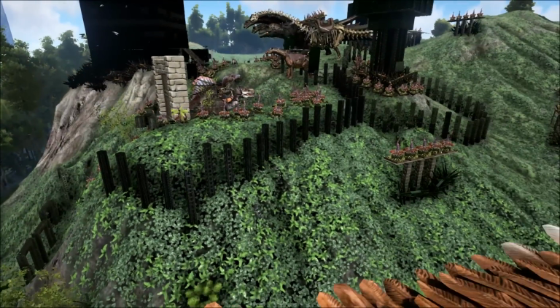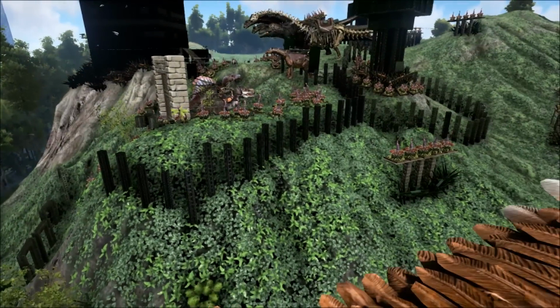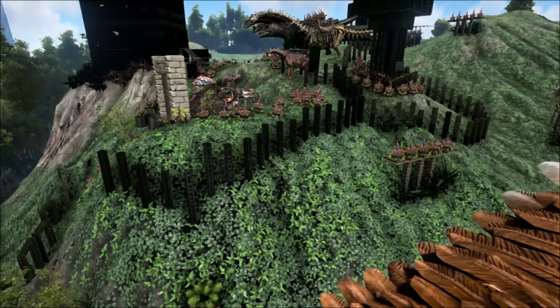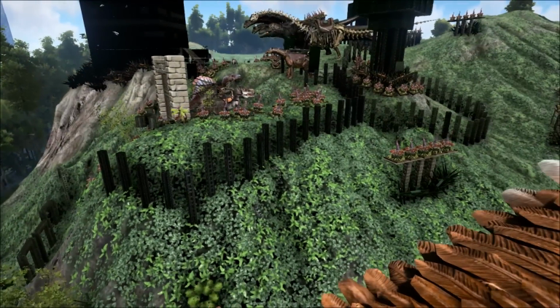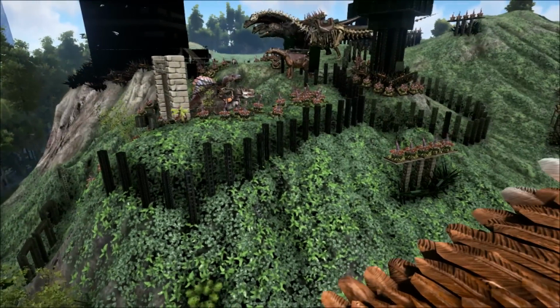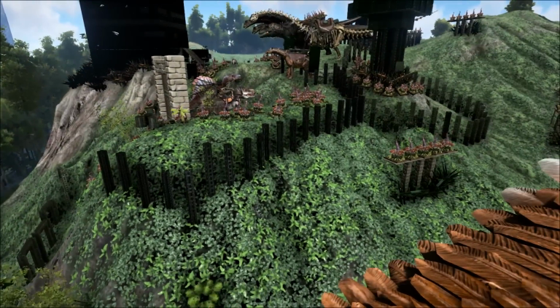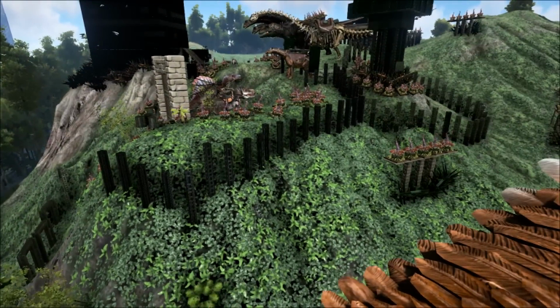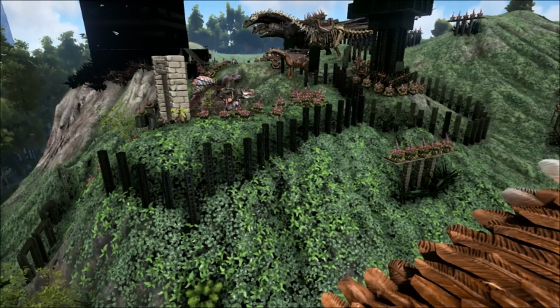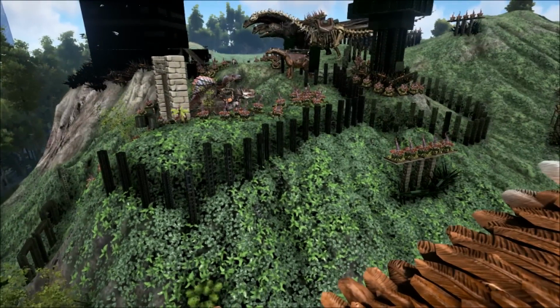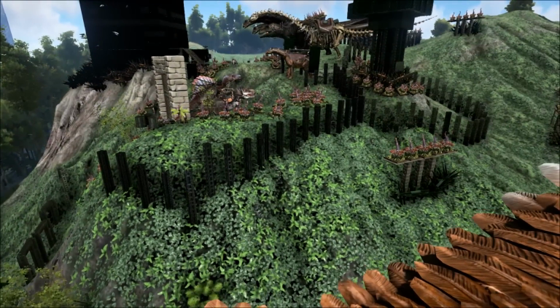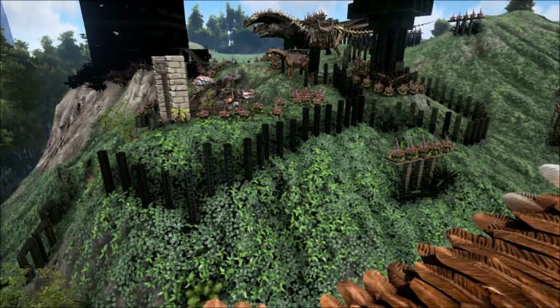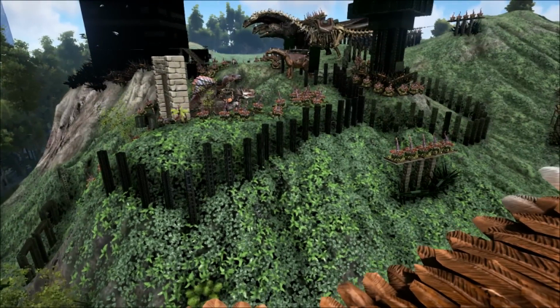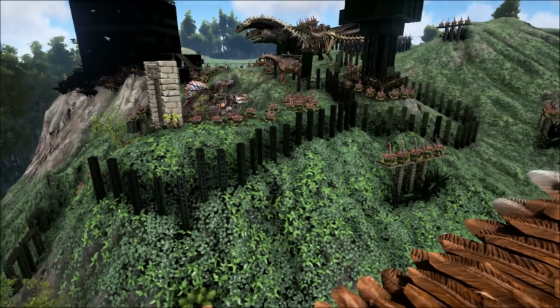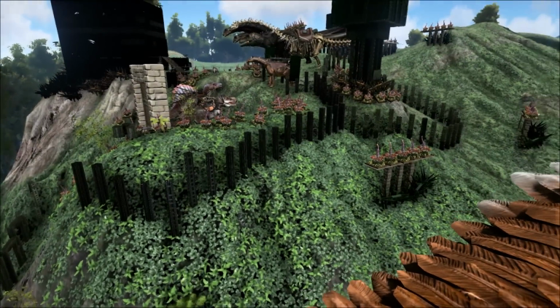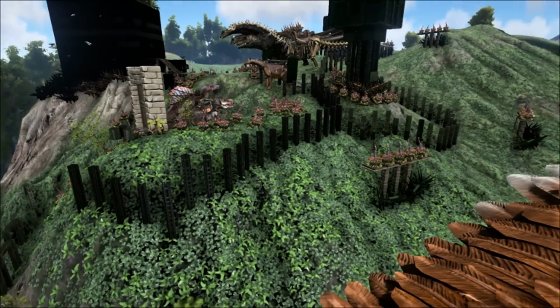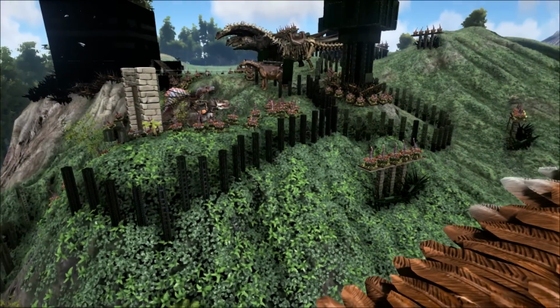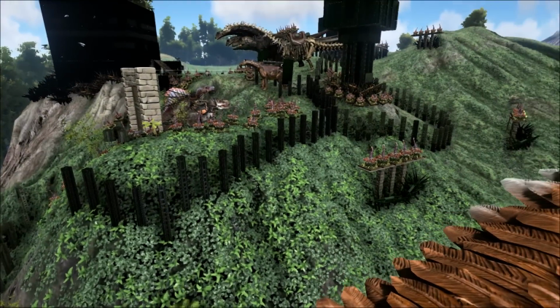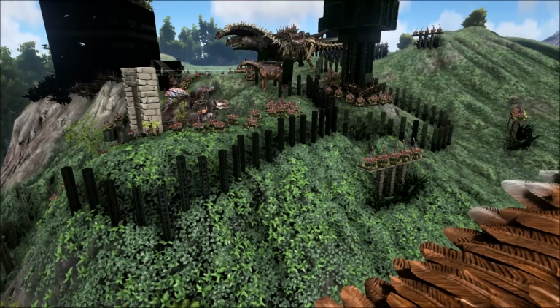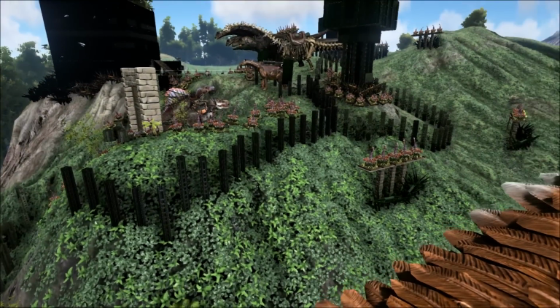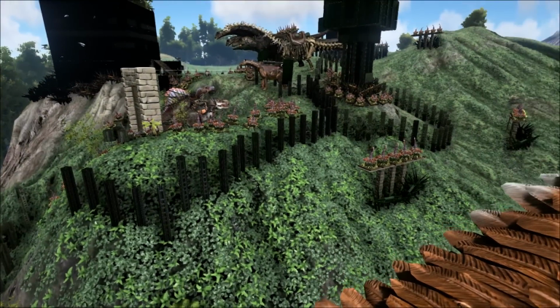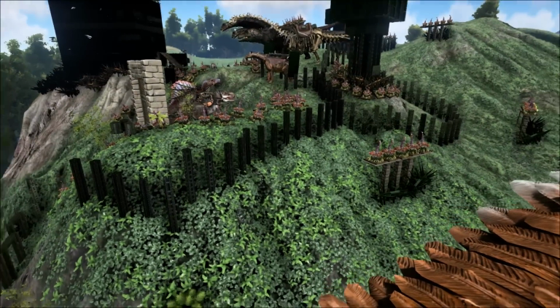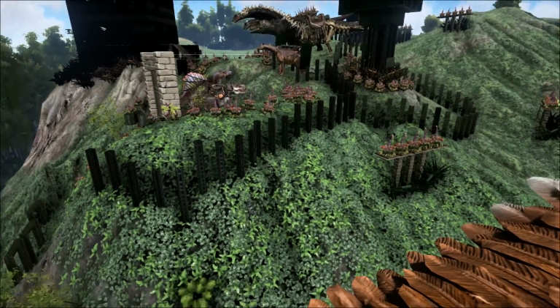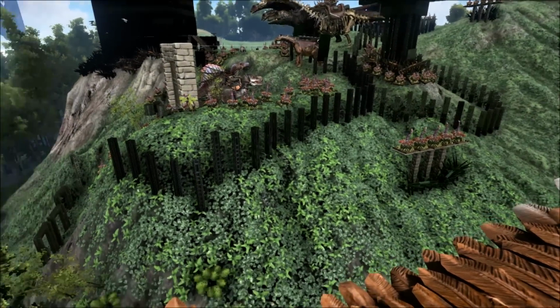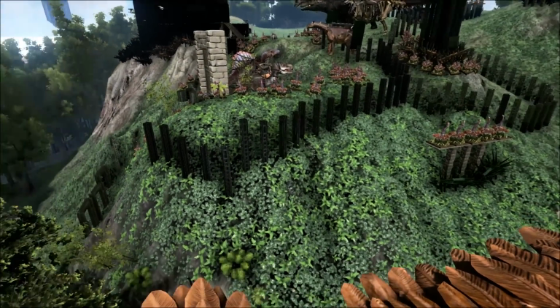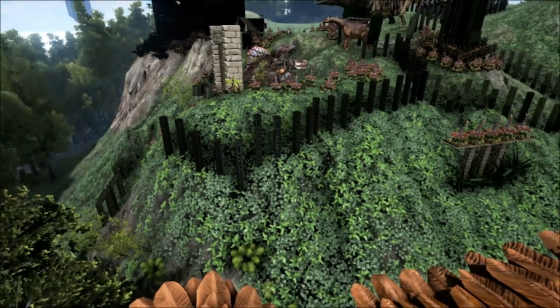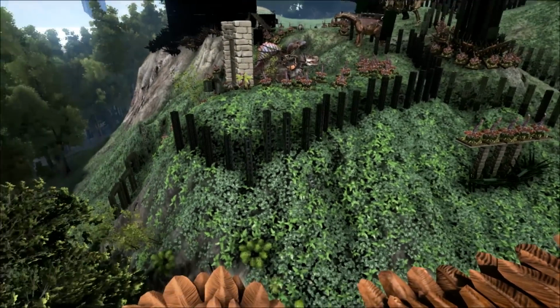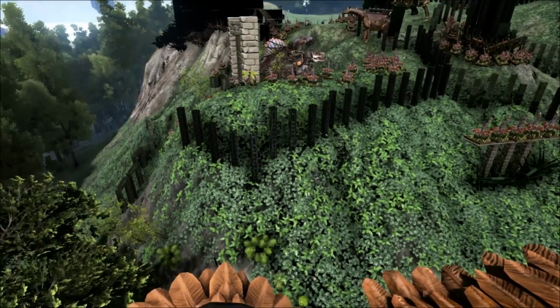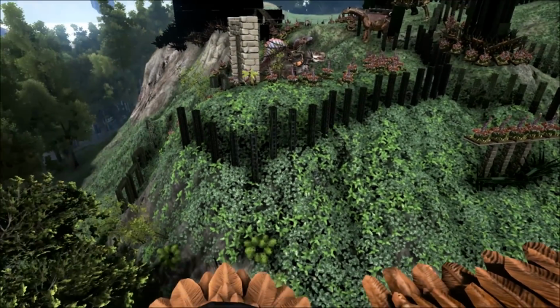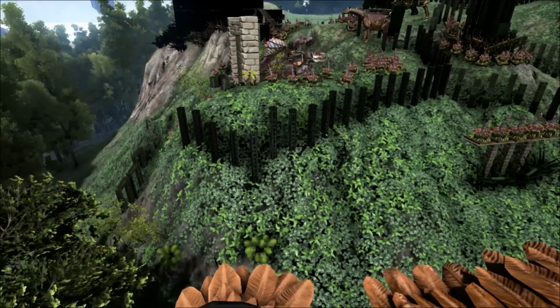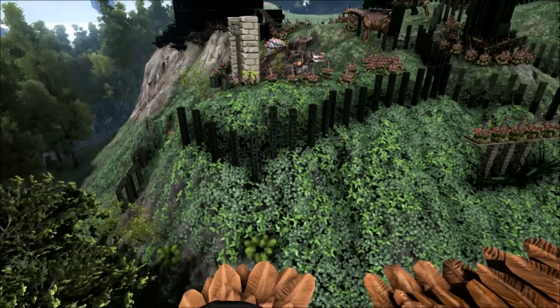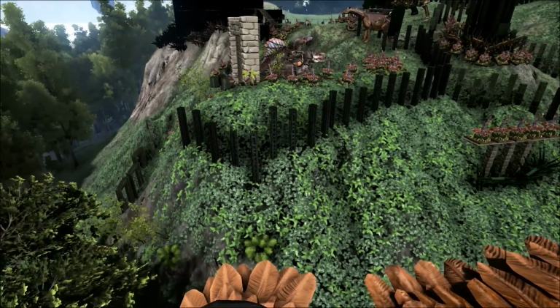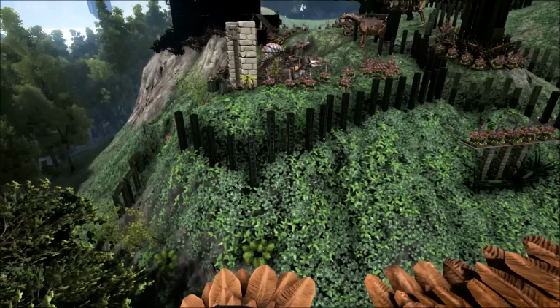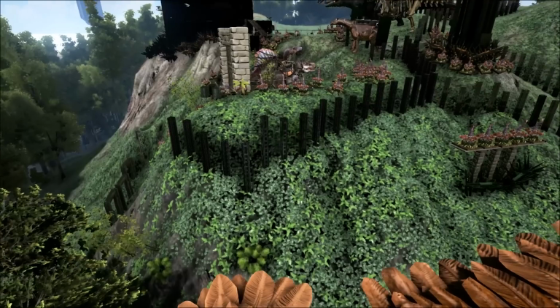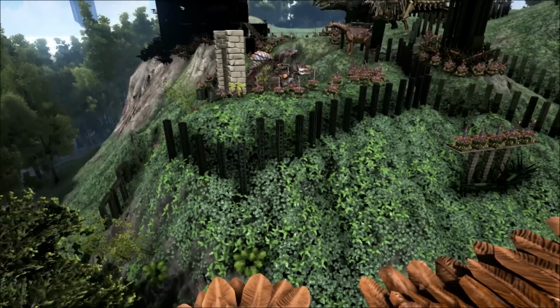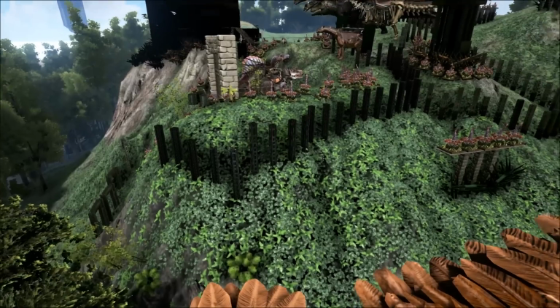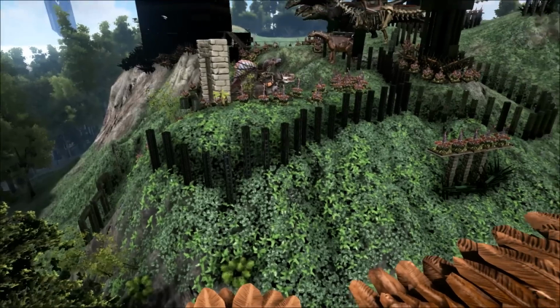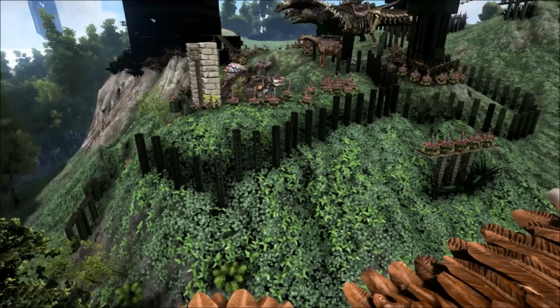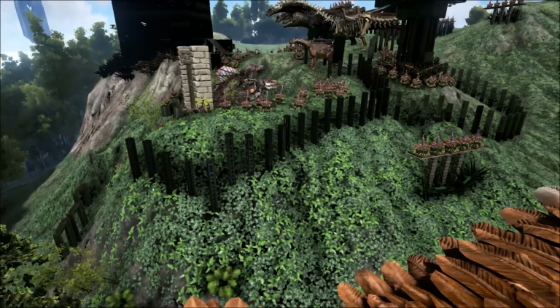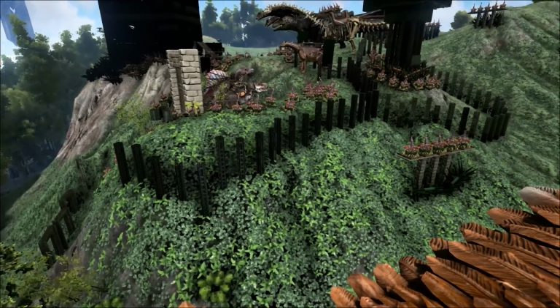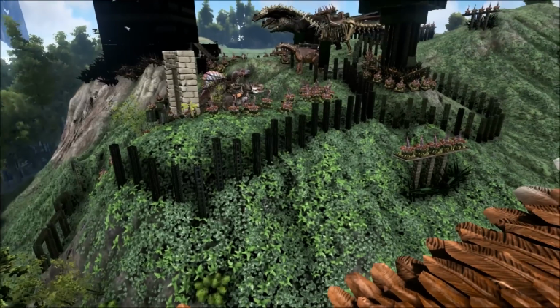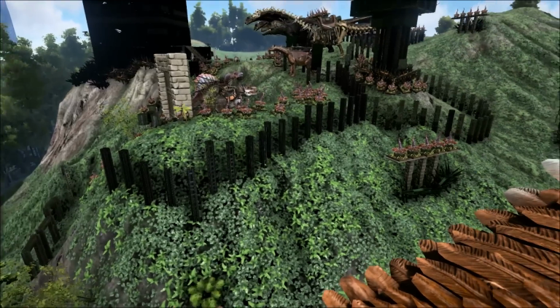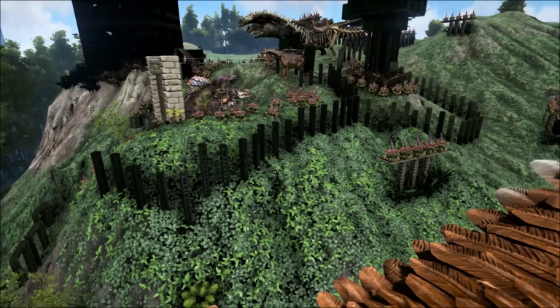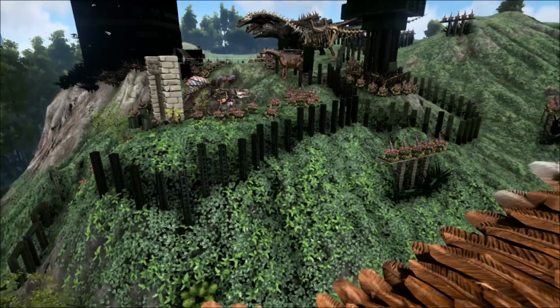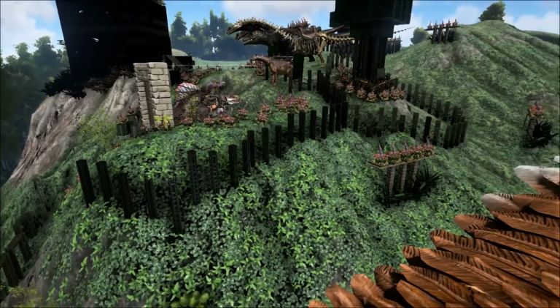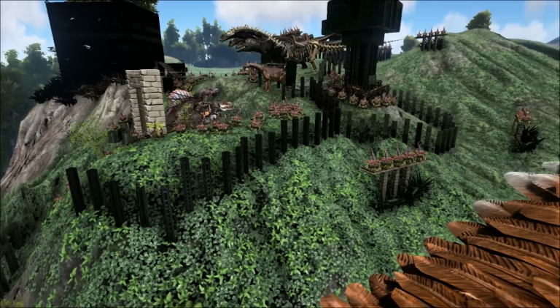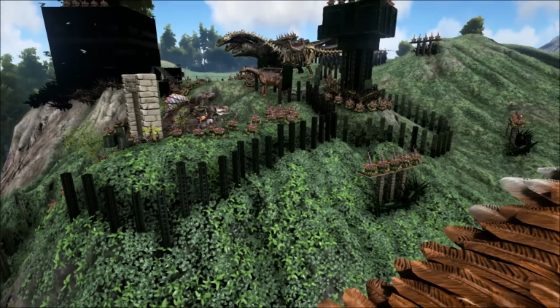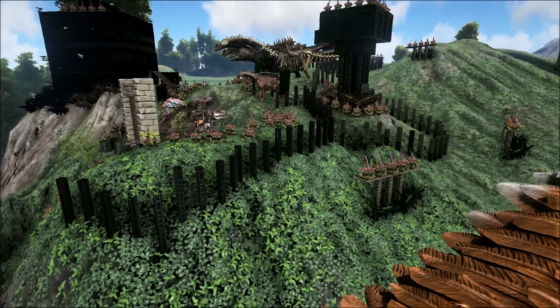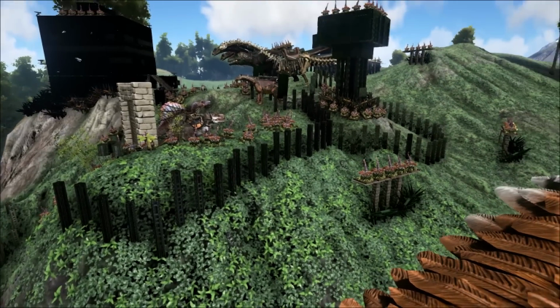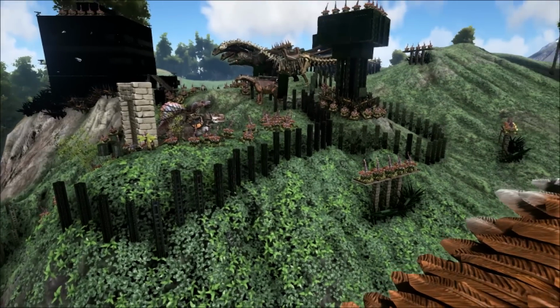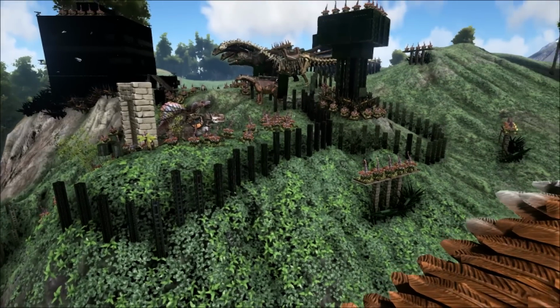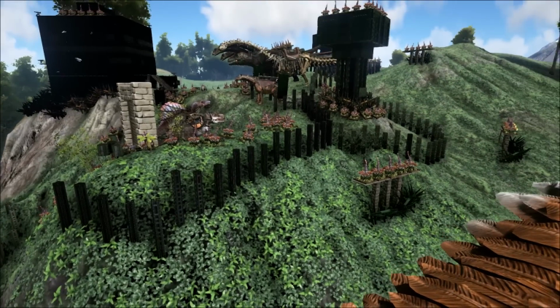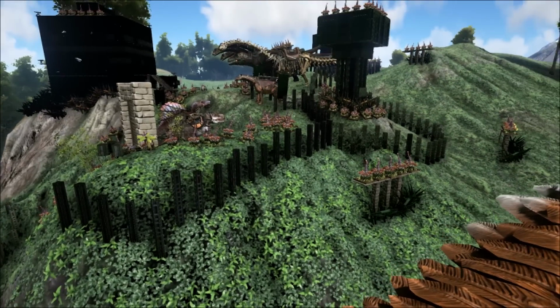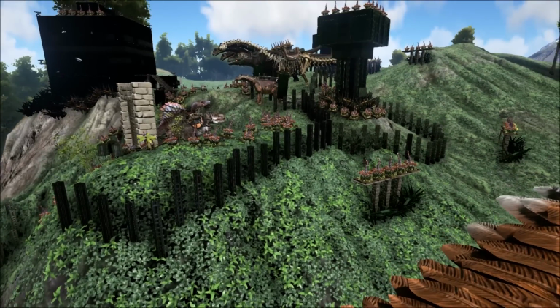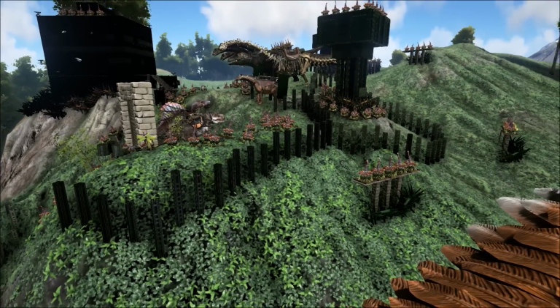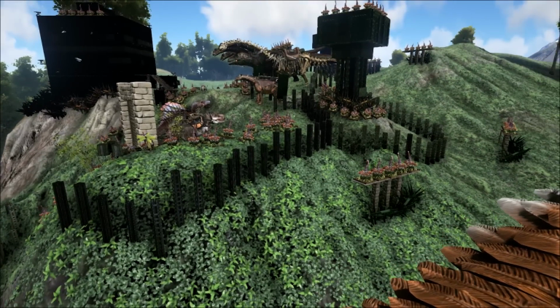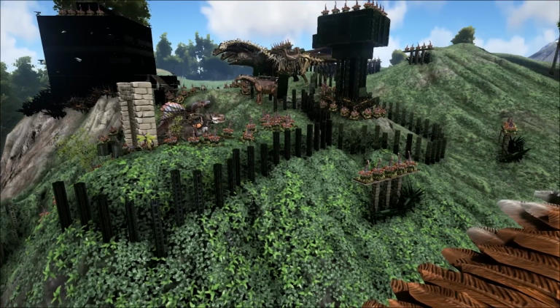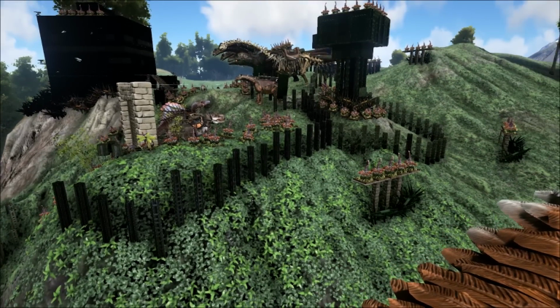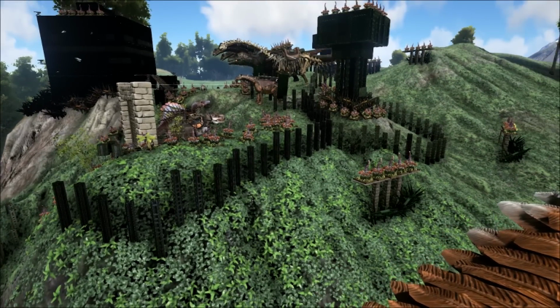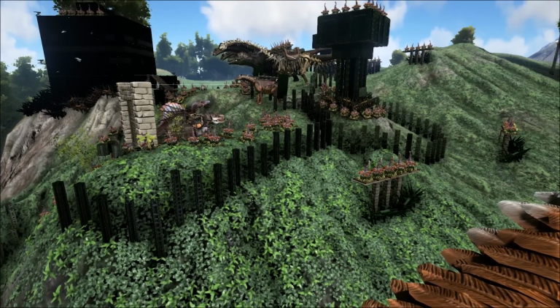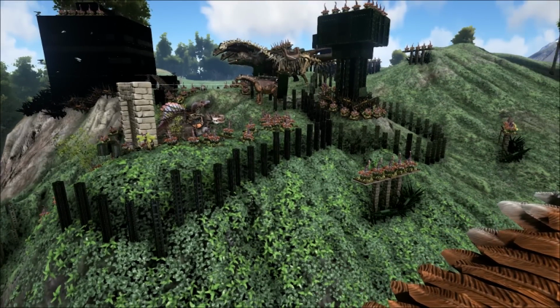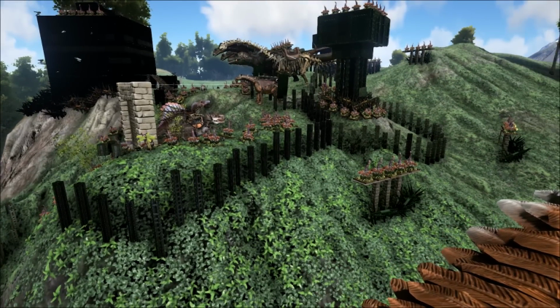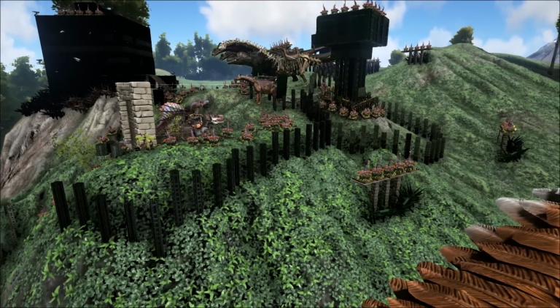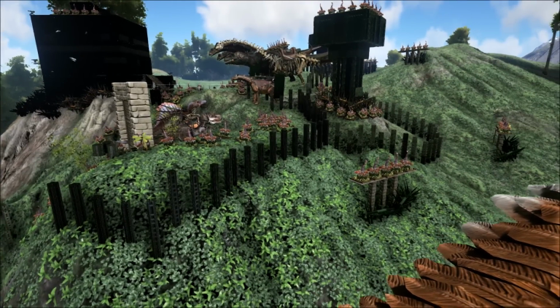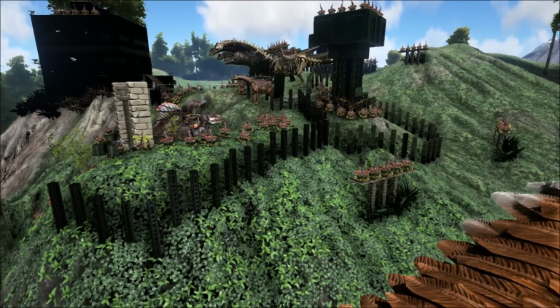The pillar wall goes all the way up to the cliff, and all of them on the base have been raised now, to stop giggers climbing over them.